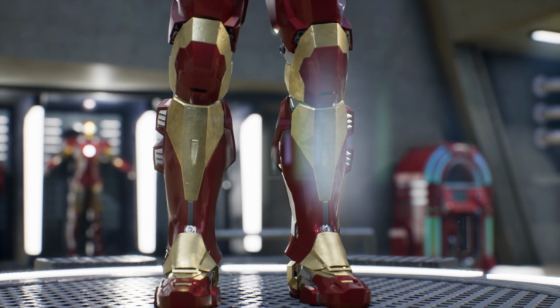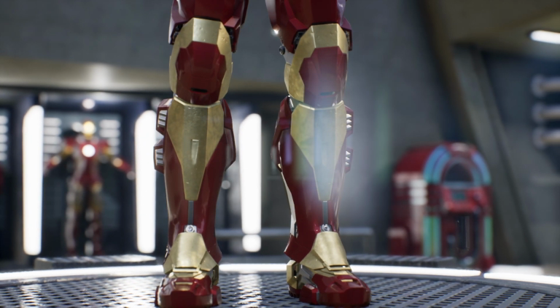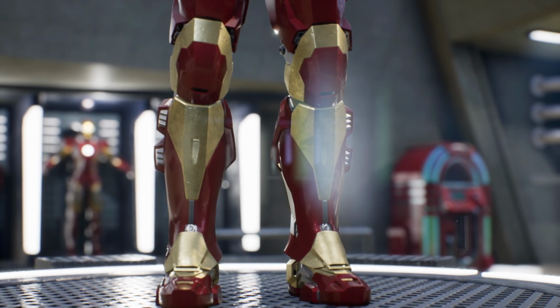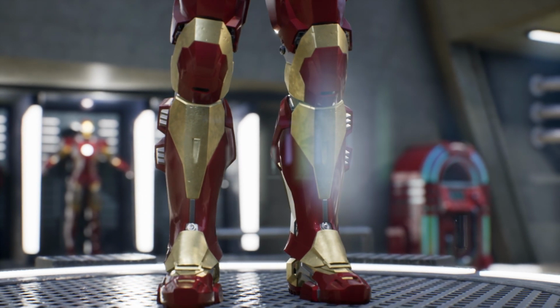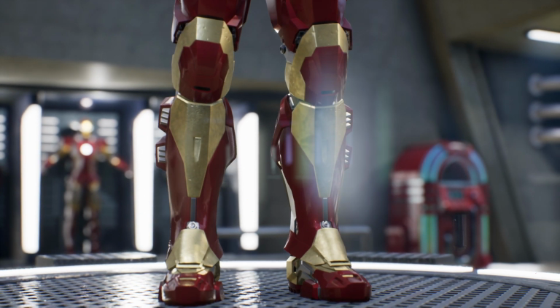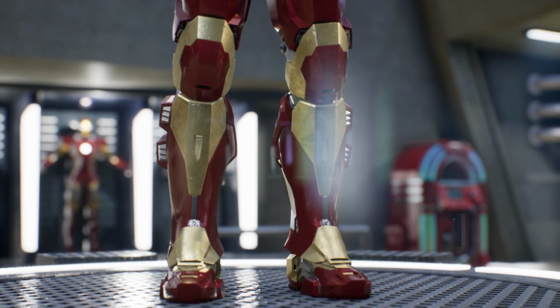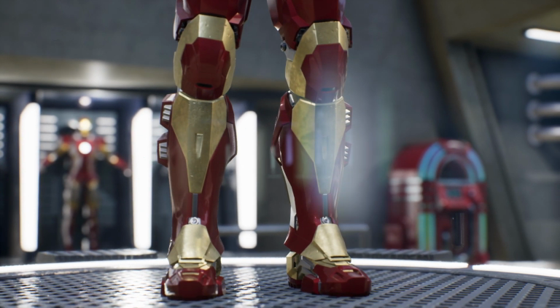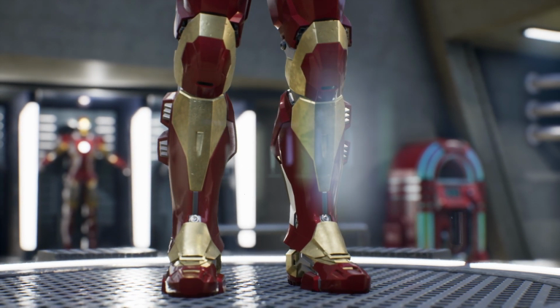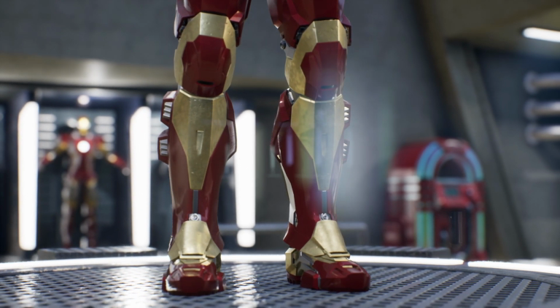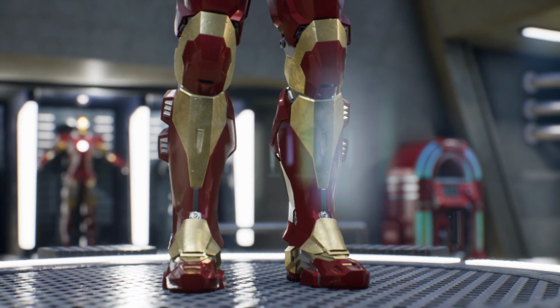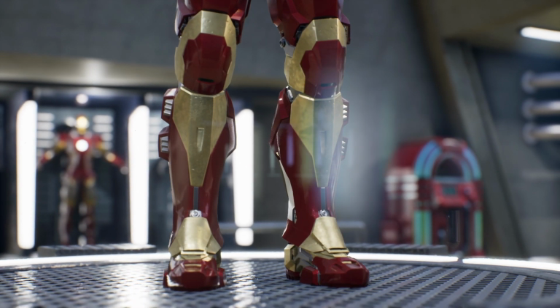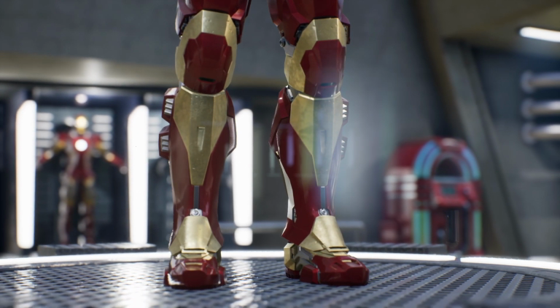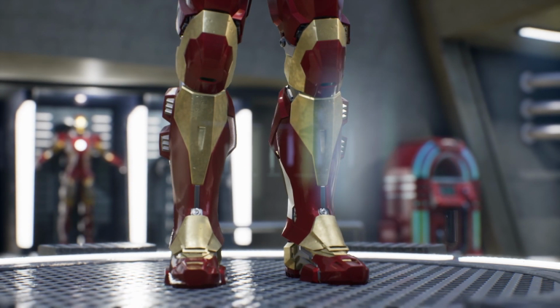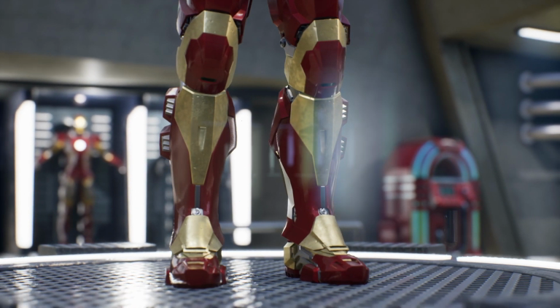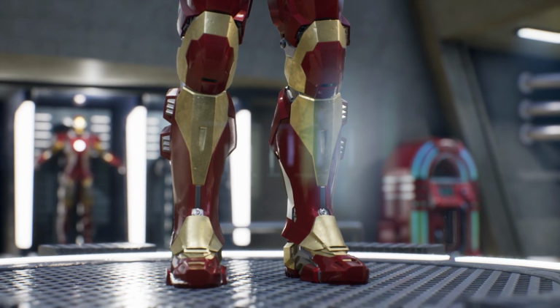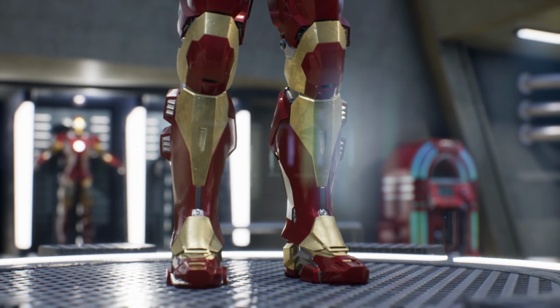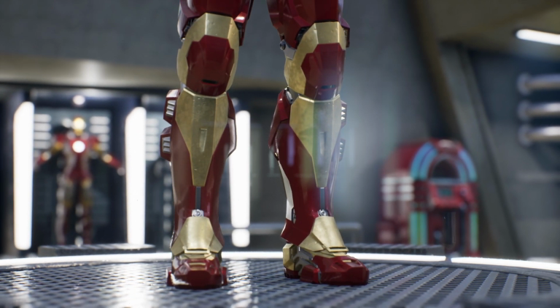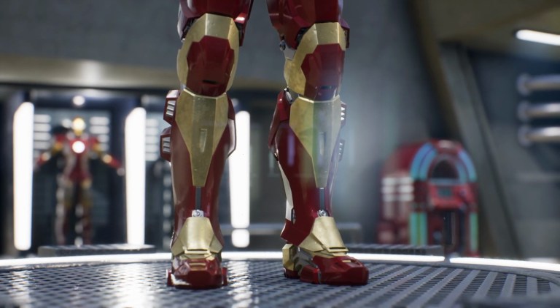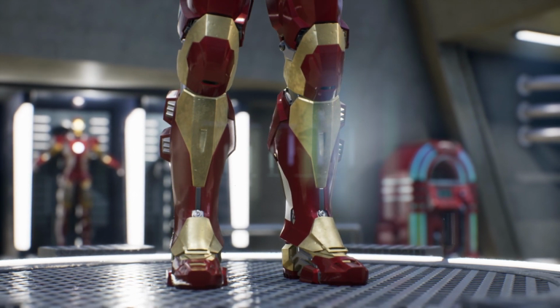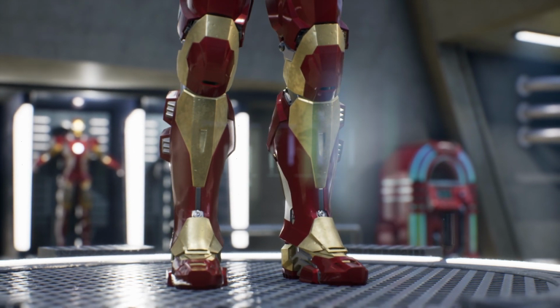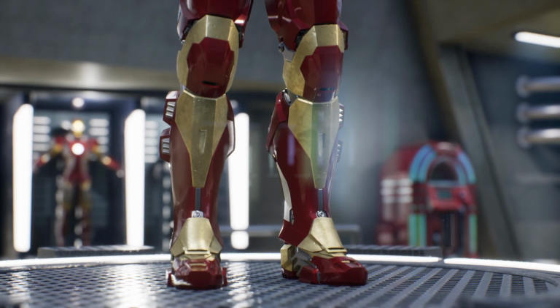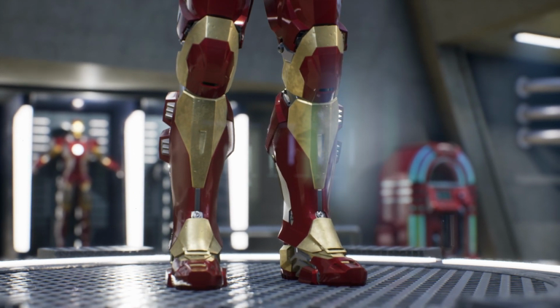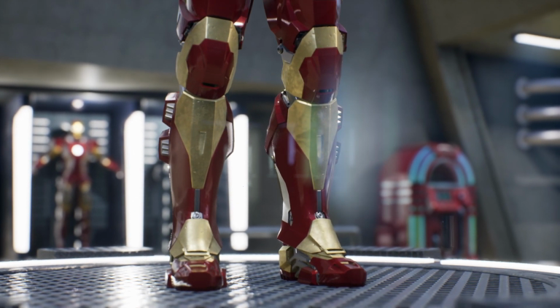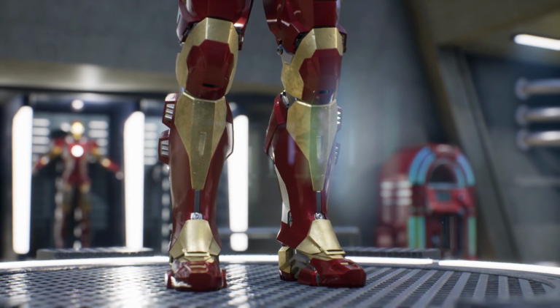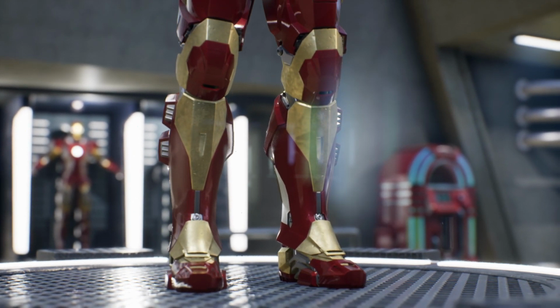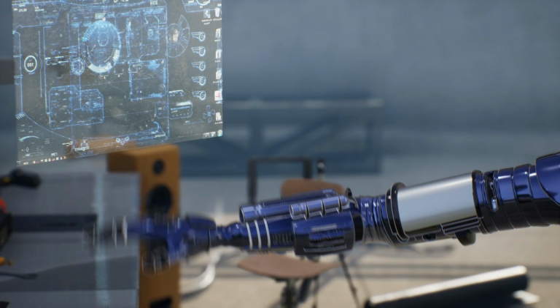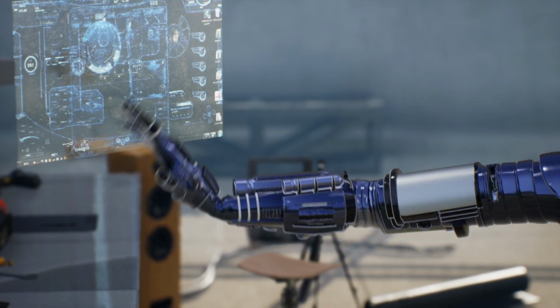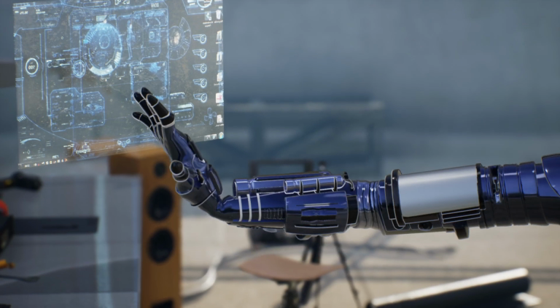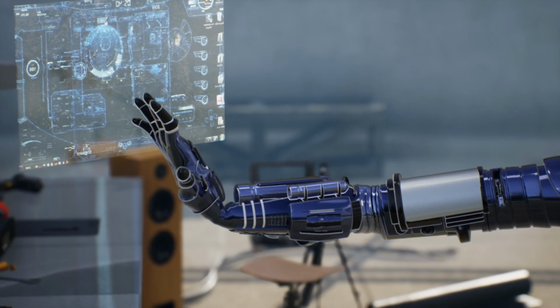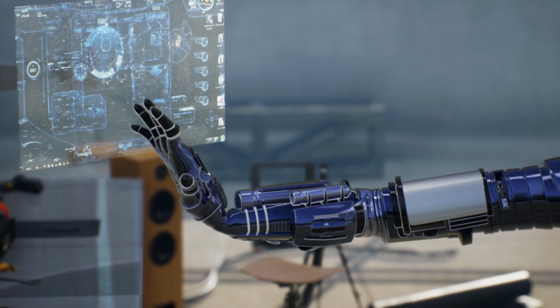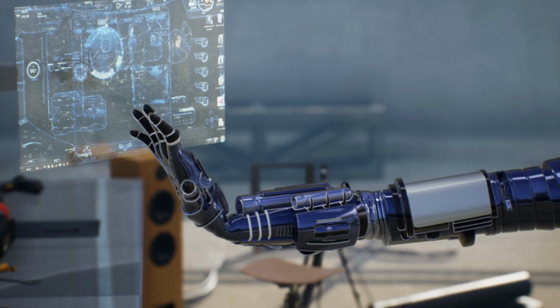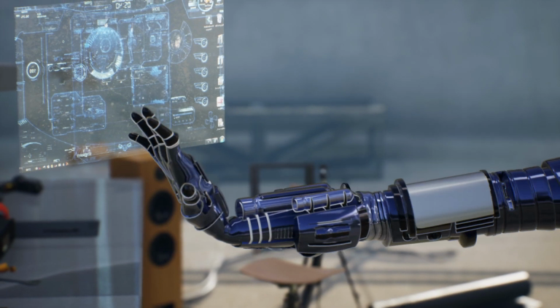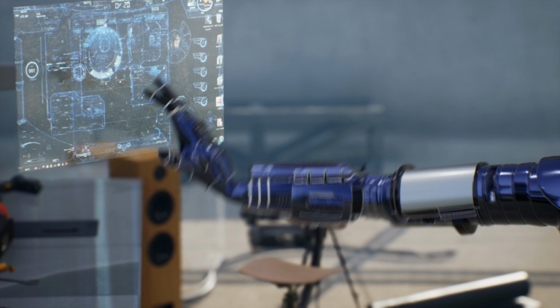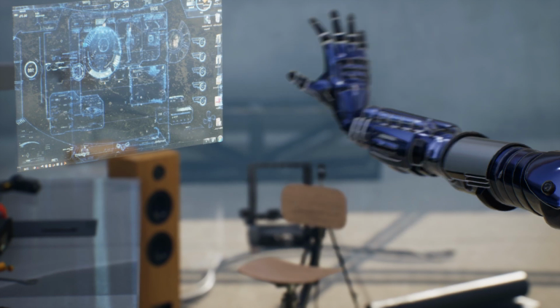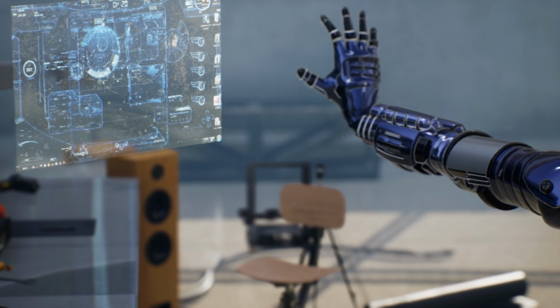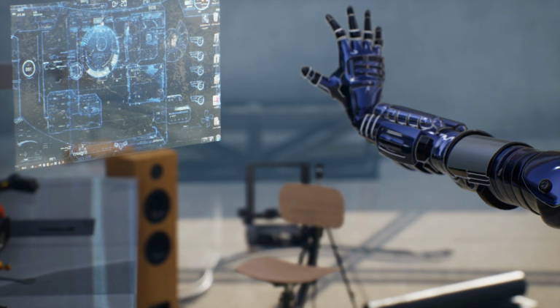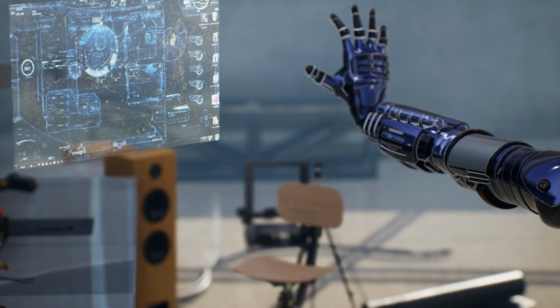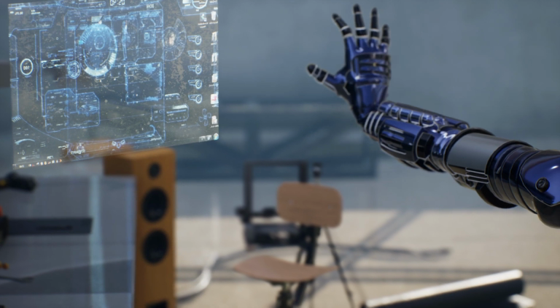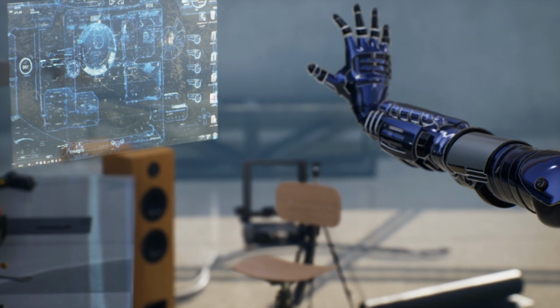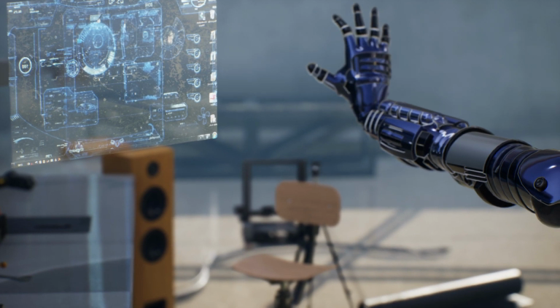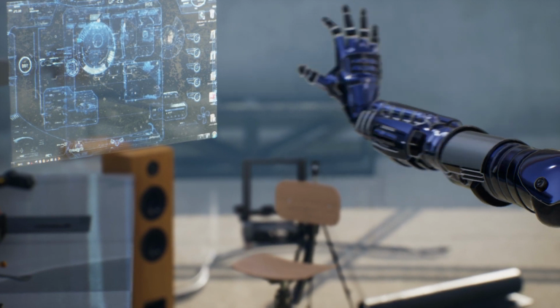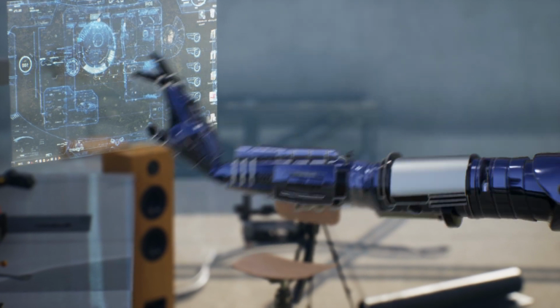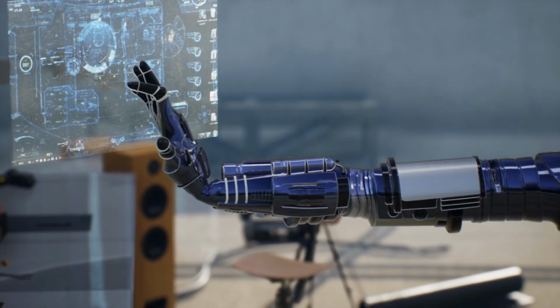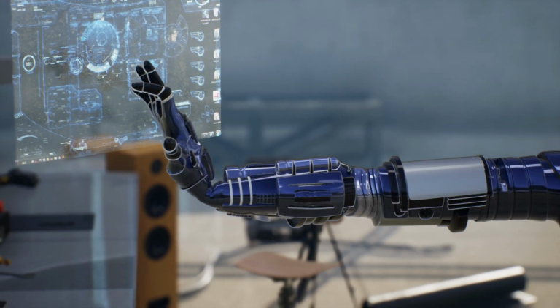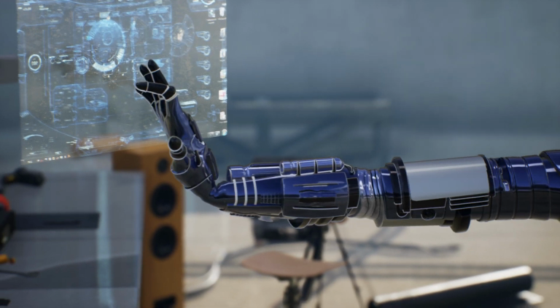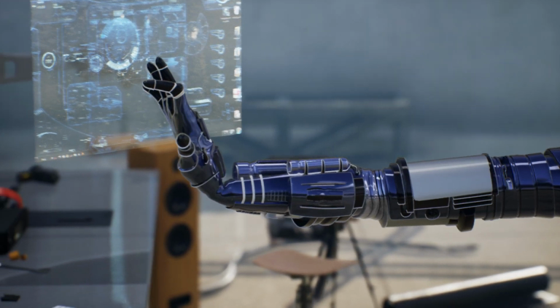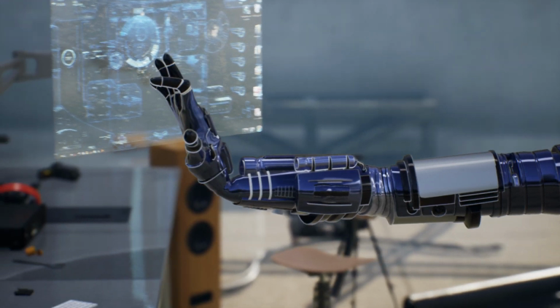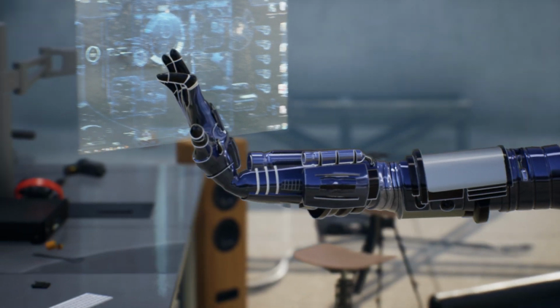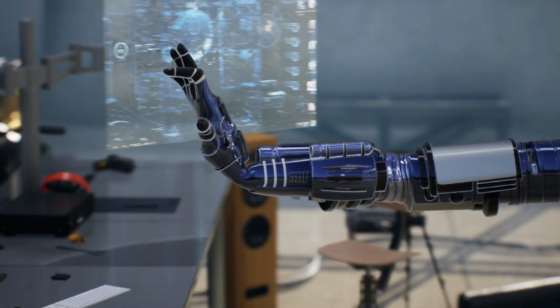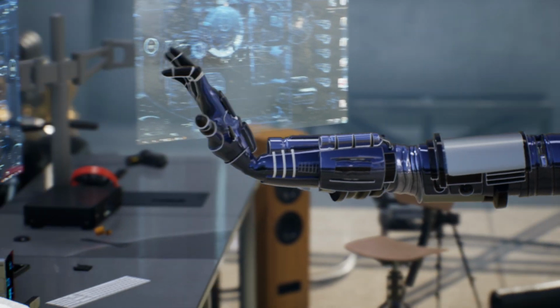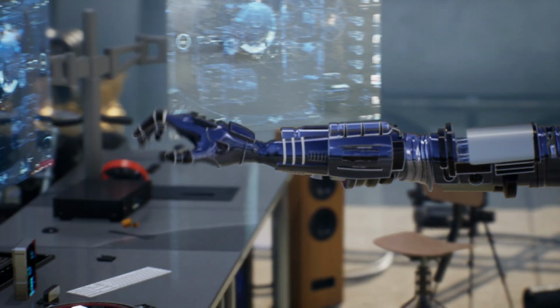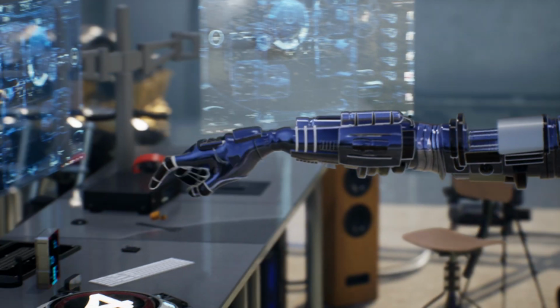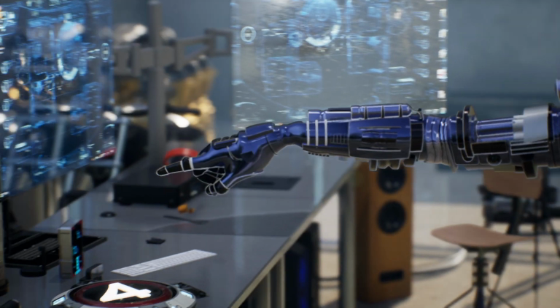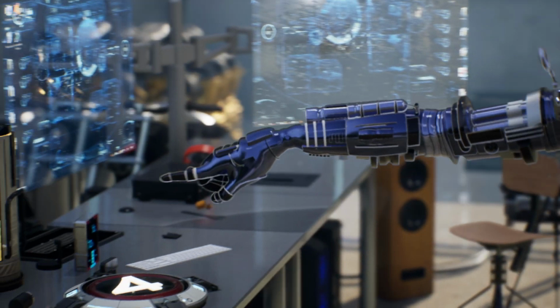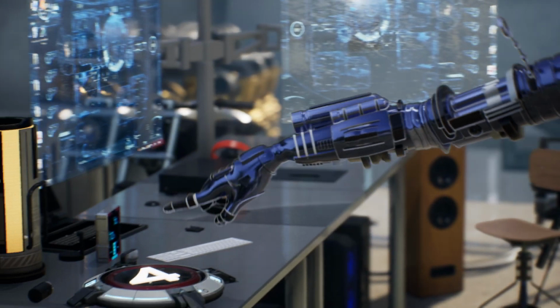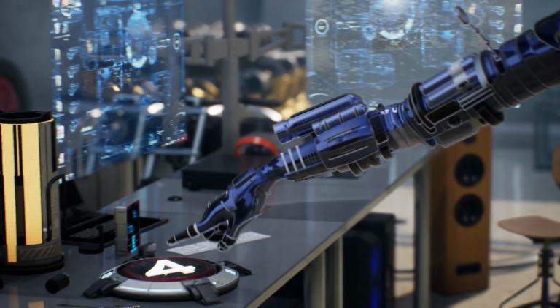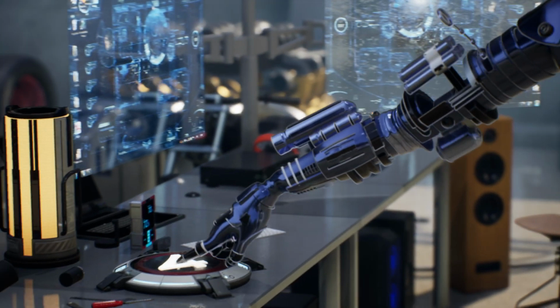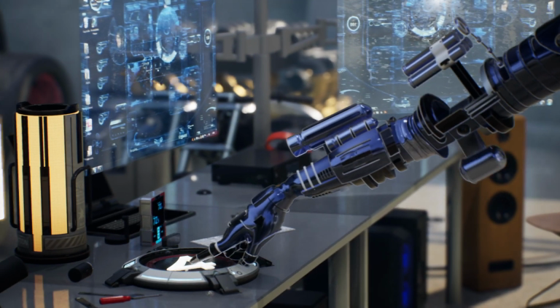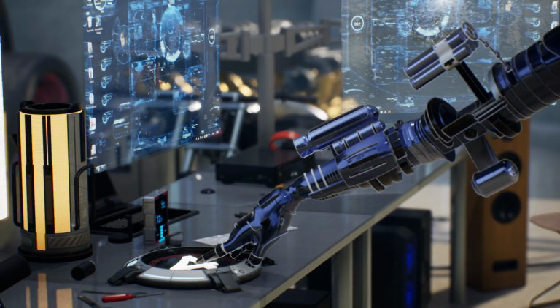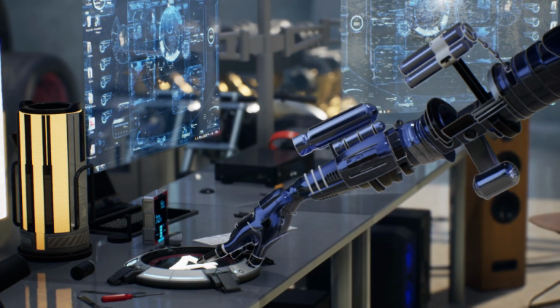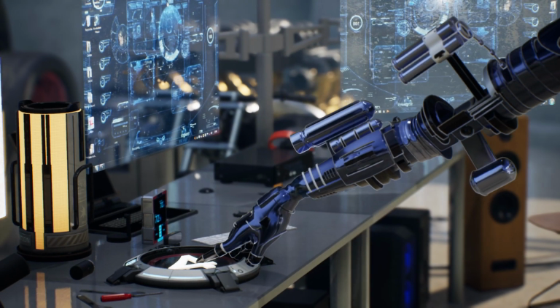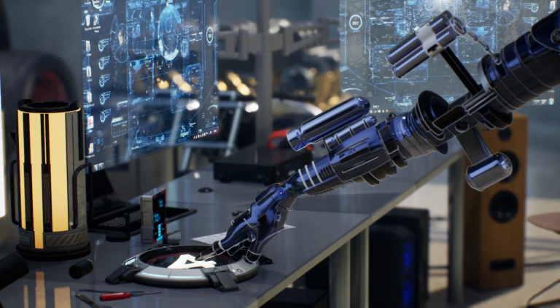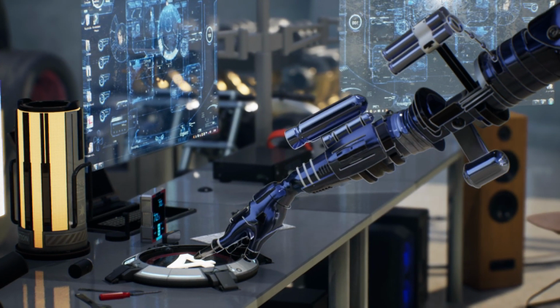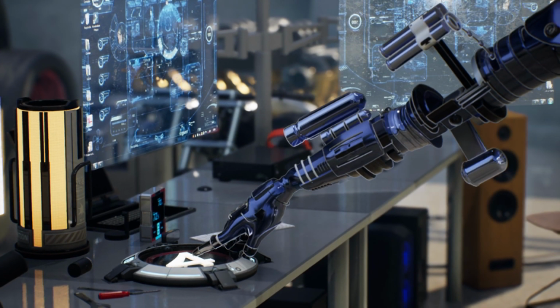If you want to be the first to know about the latest updates on the mind-blowing armors of Iron Man, subscribe, comment, and share to not miss a single detail.